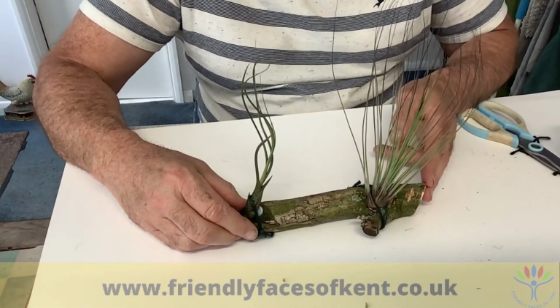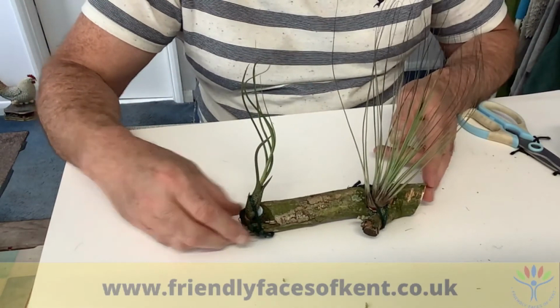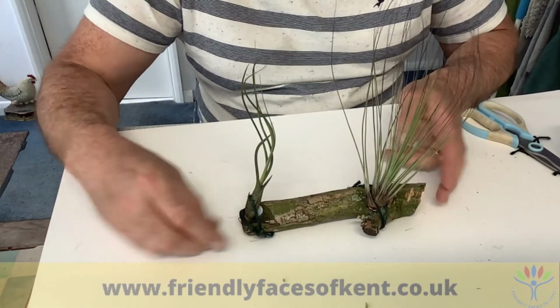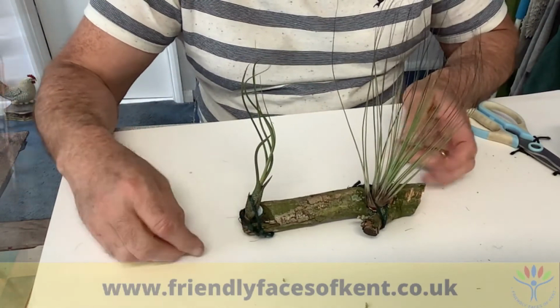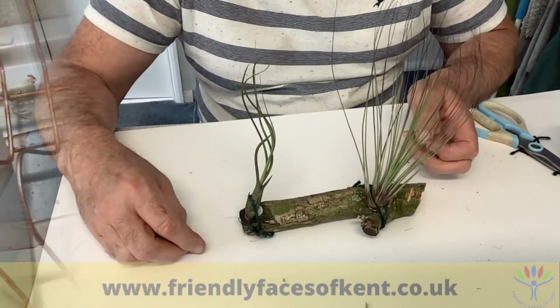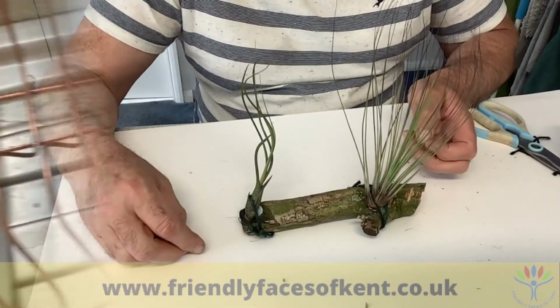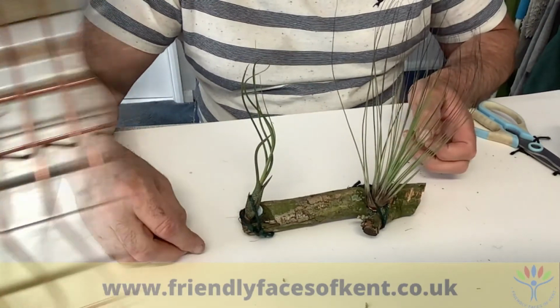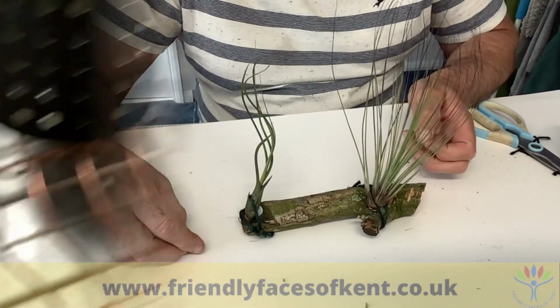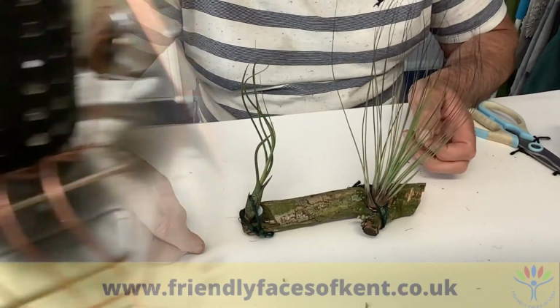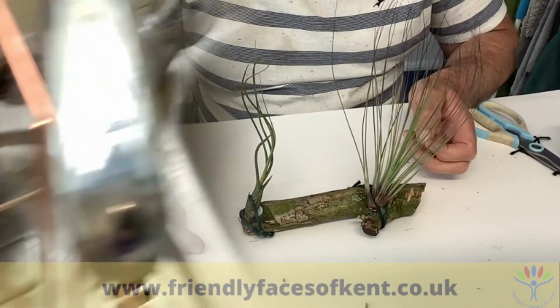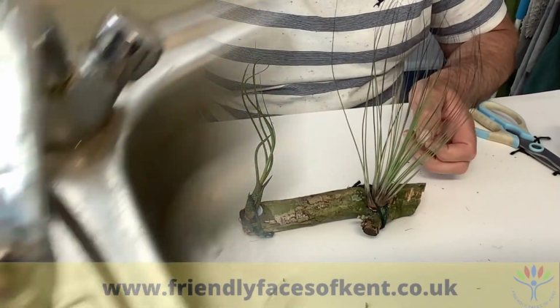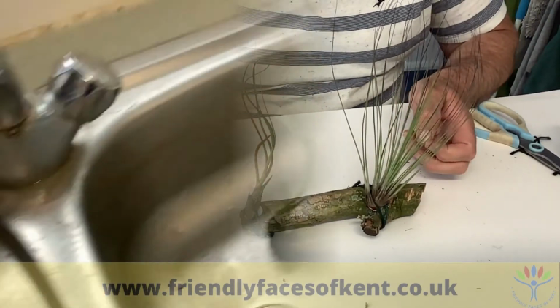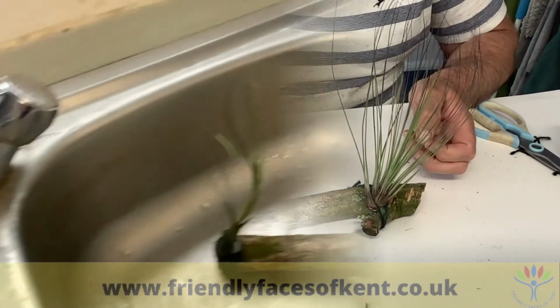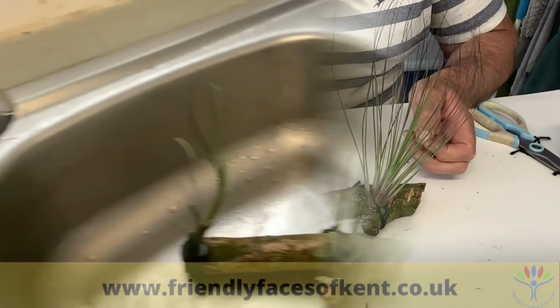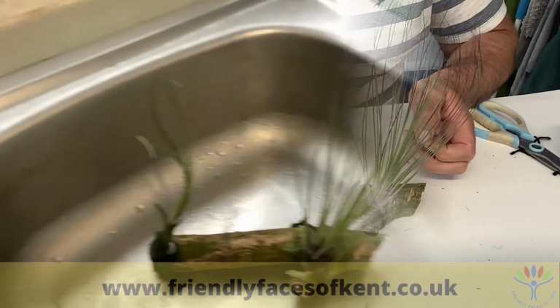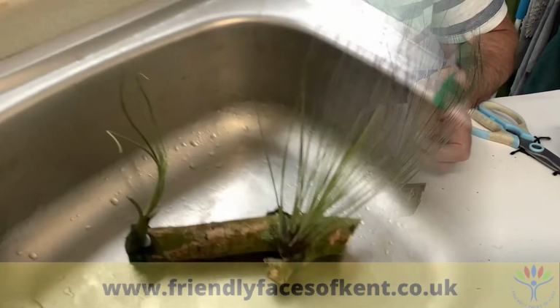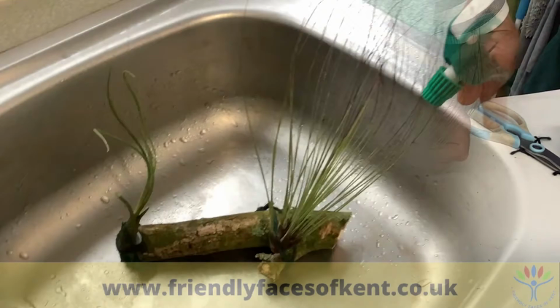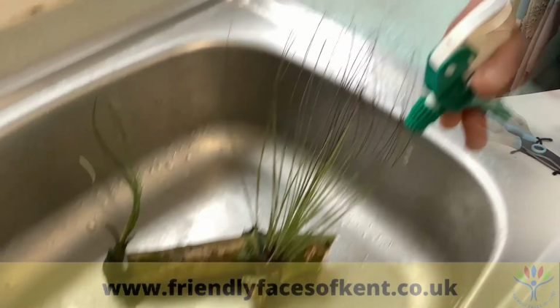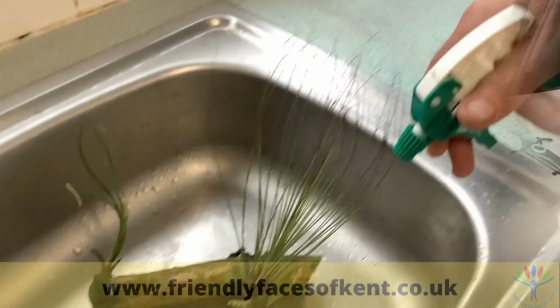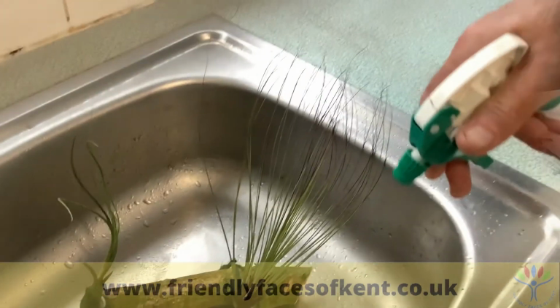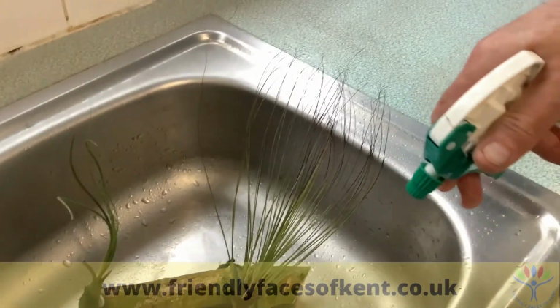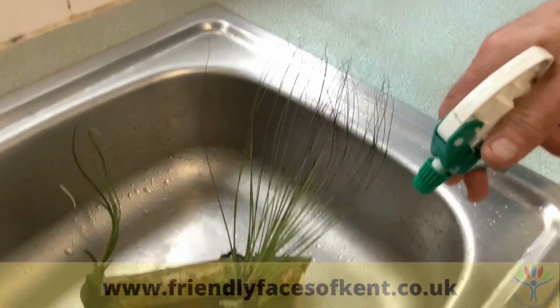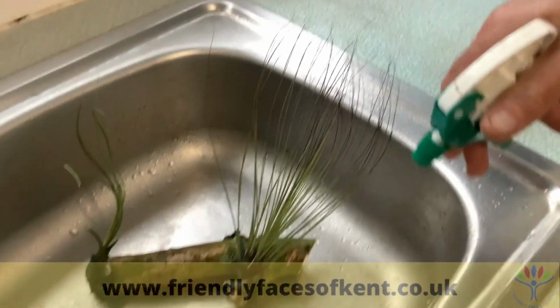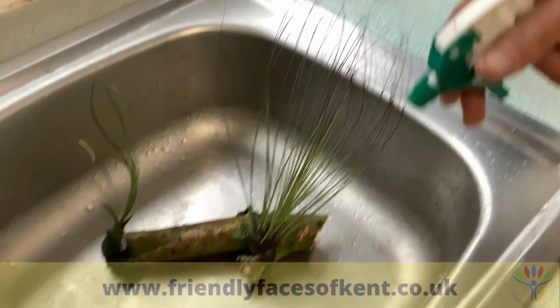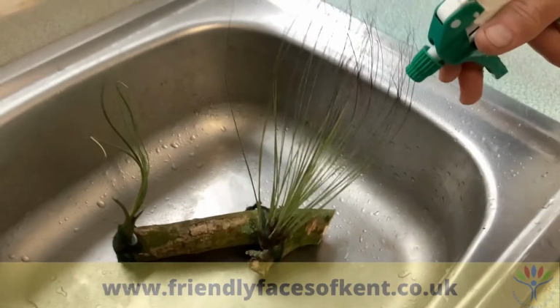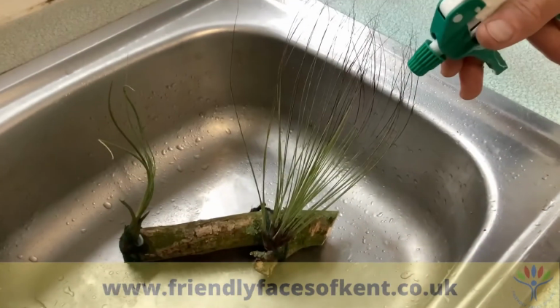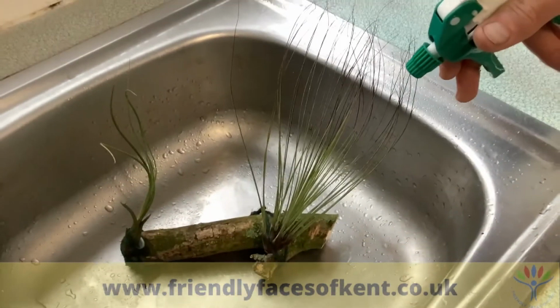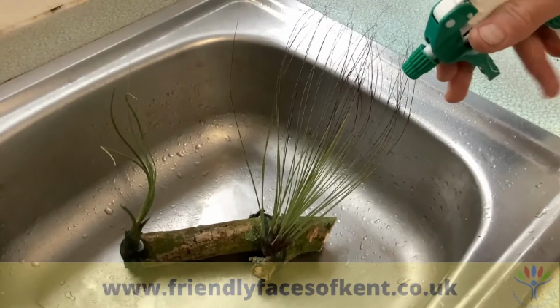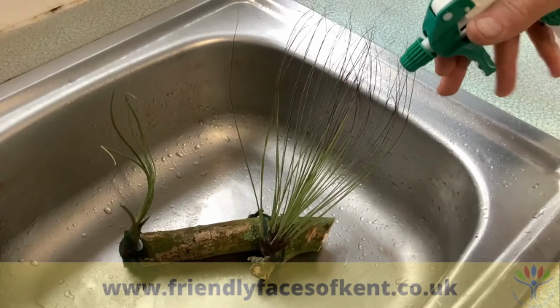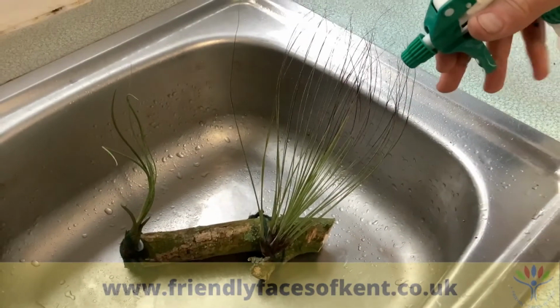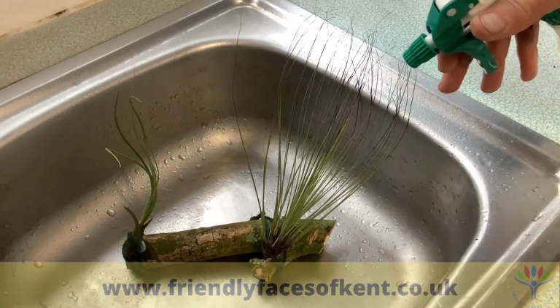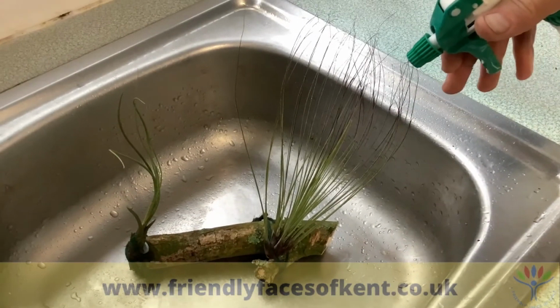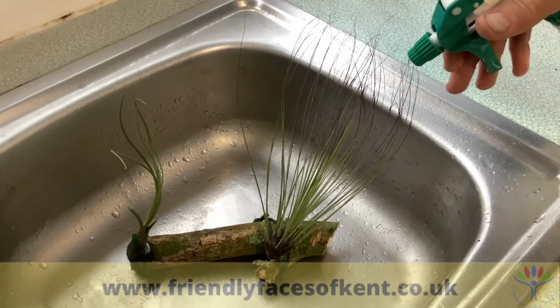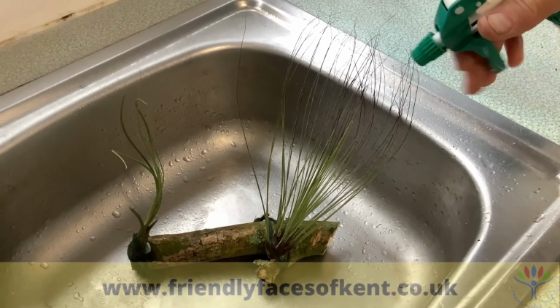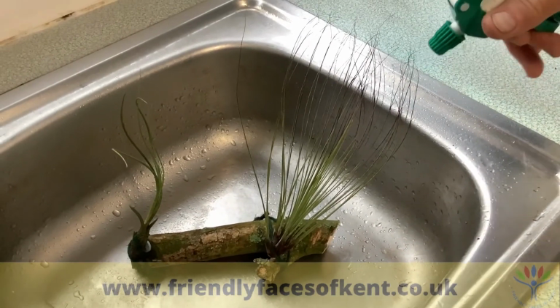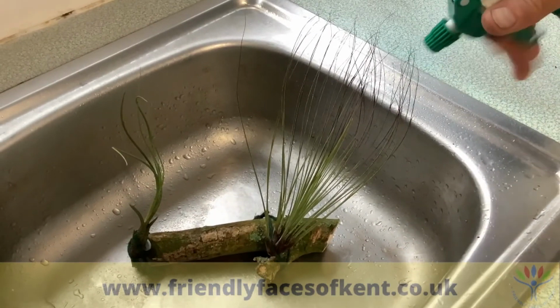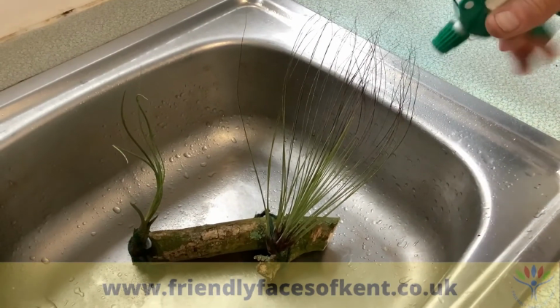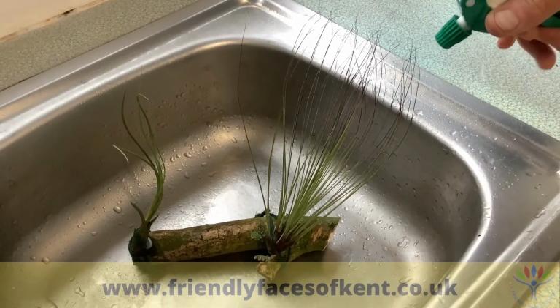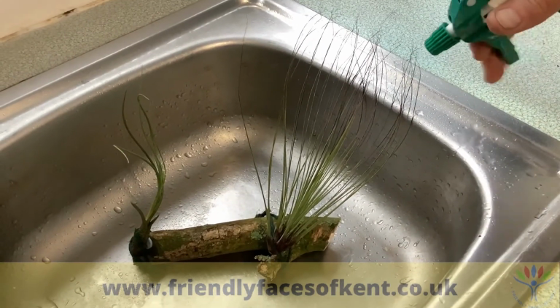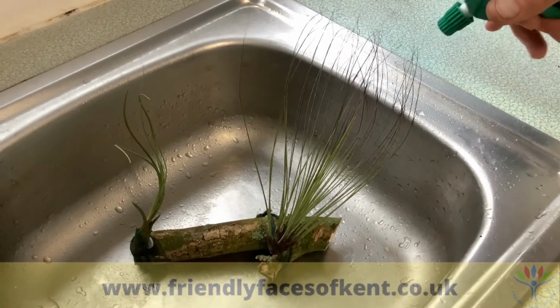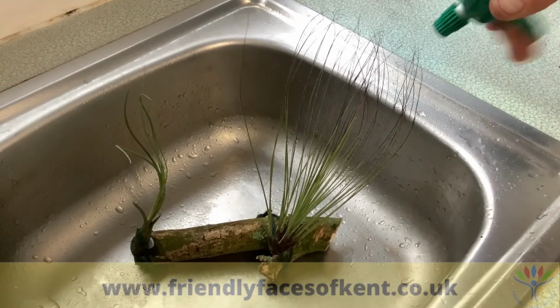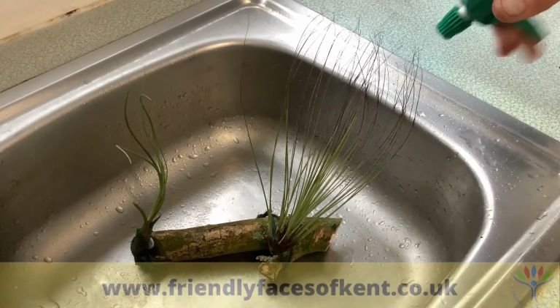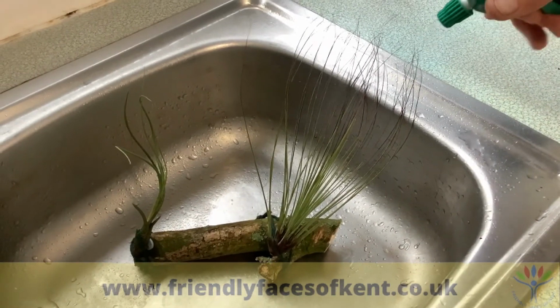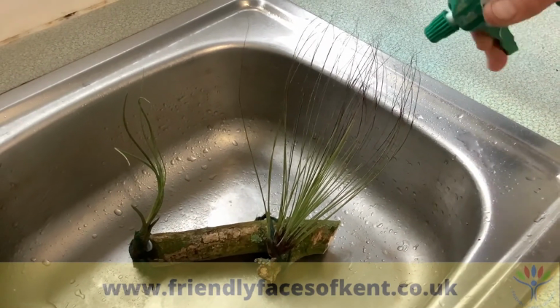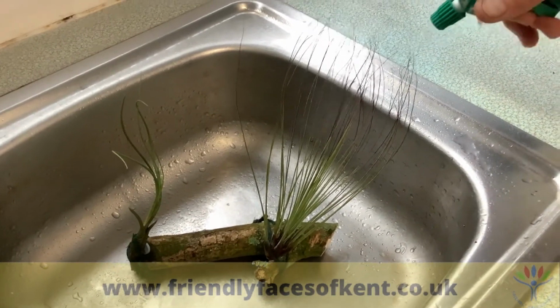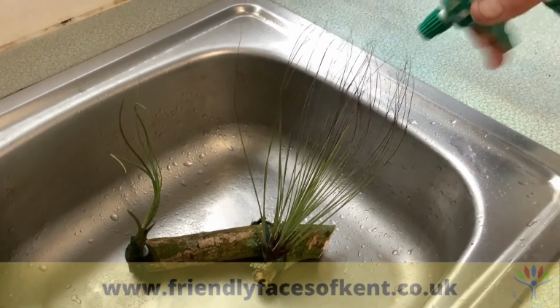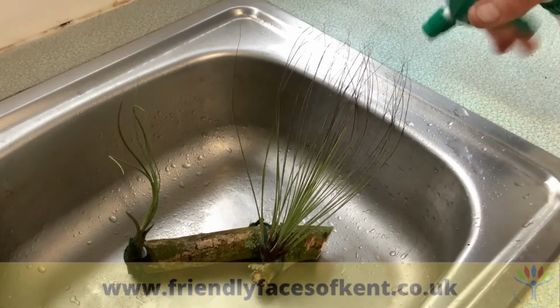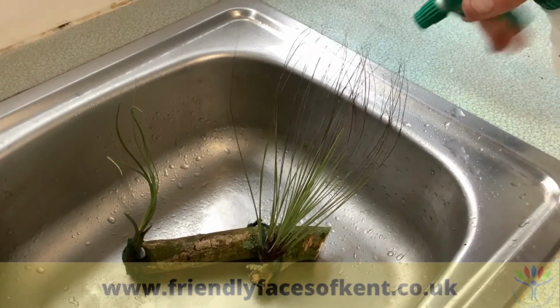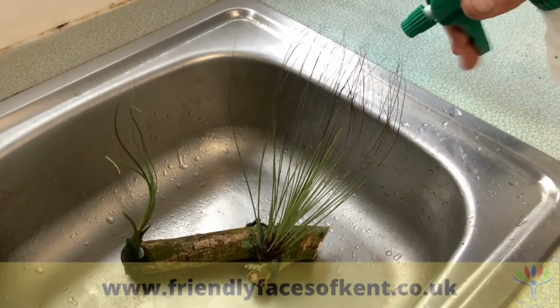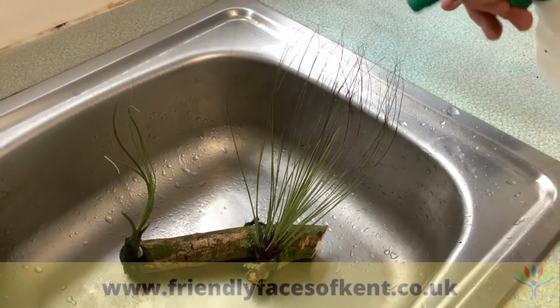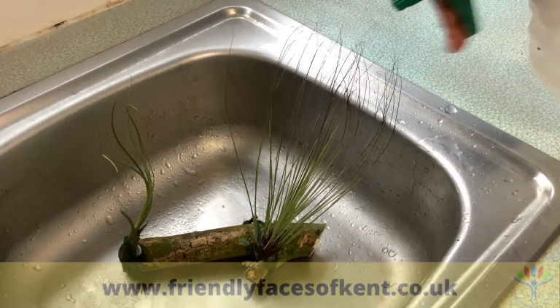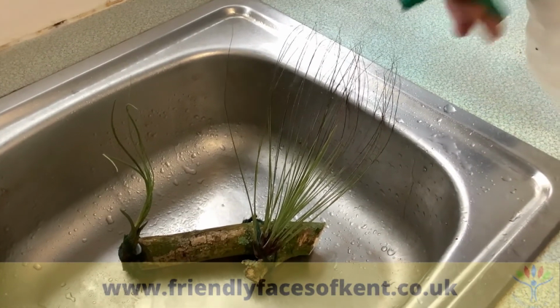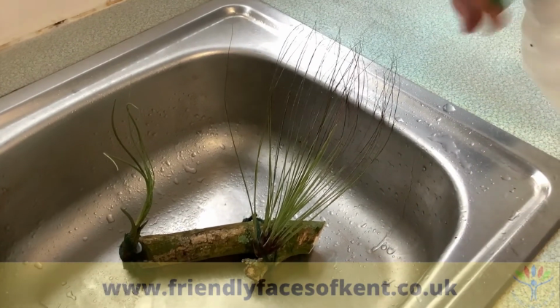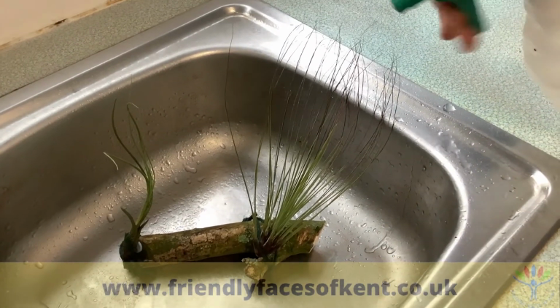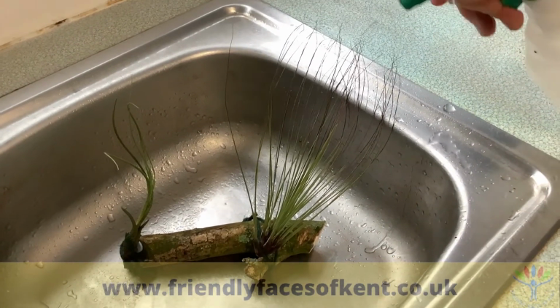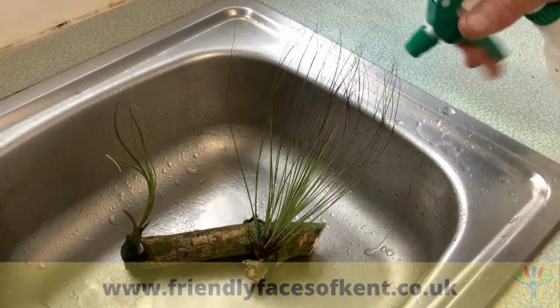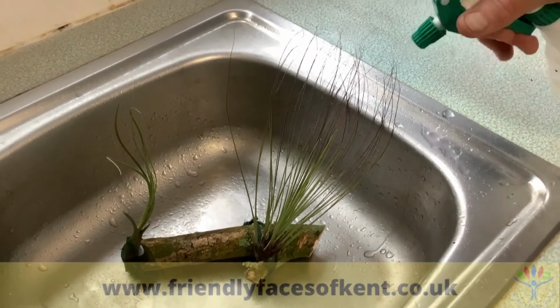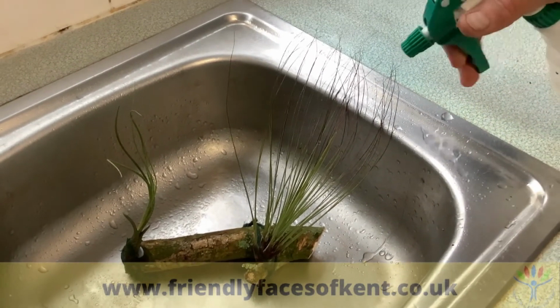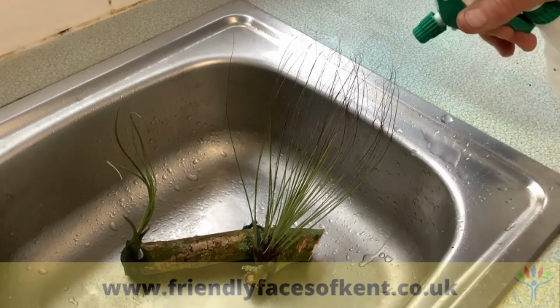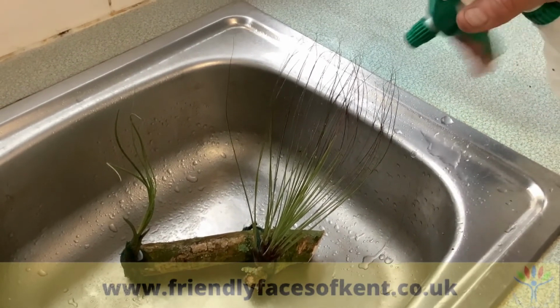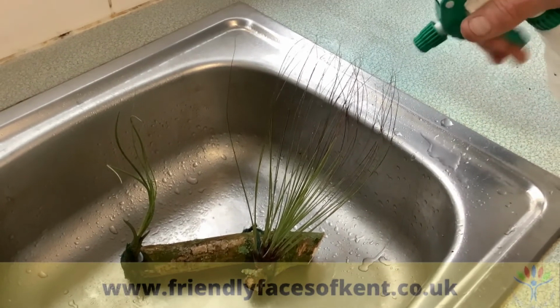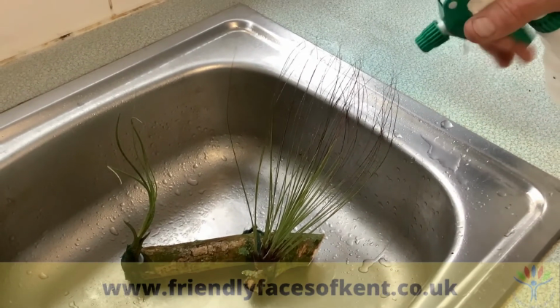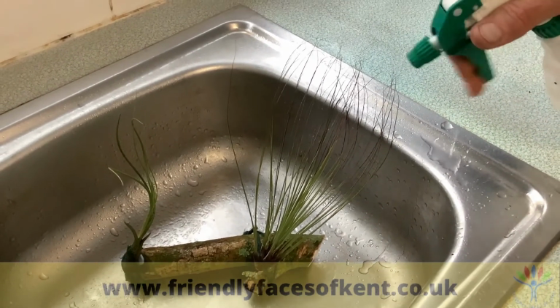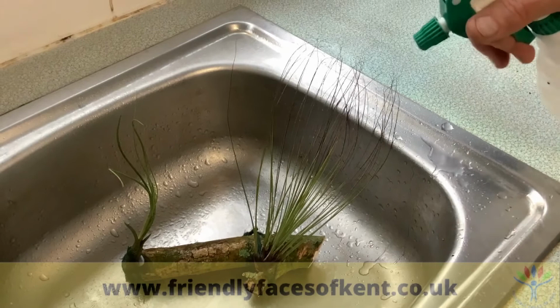They'll need watering about once a week, and when they do, put them in a sink and just mist them with a sprayer.